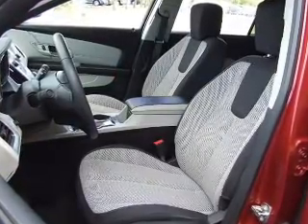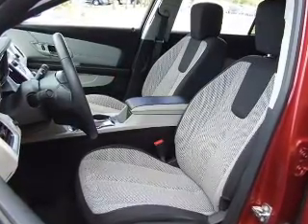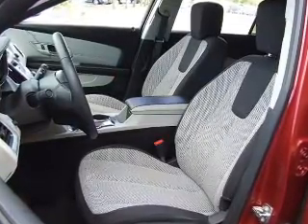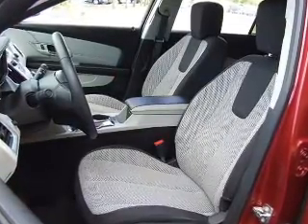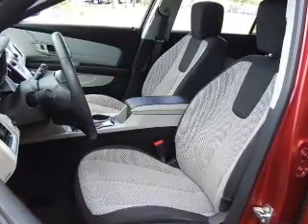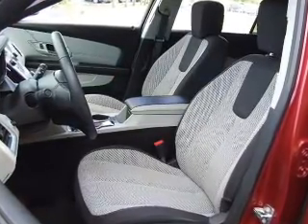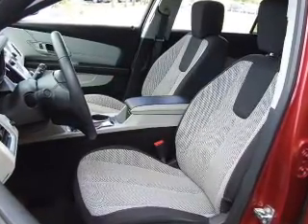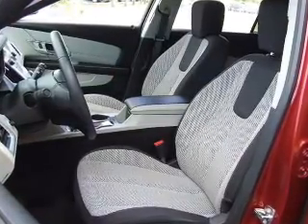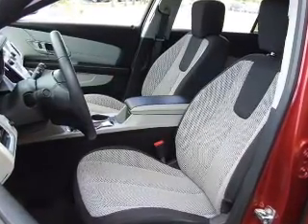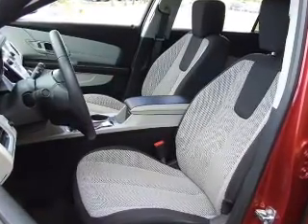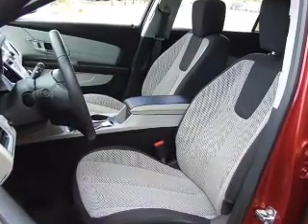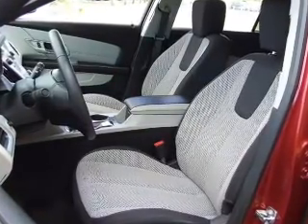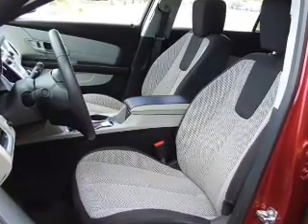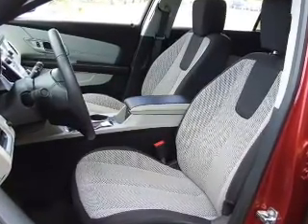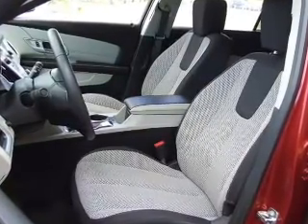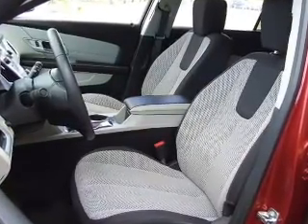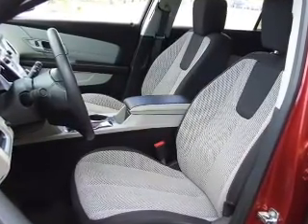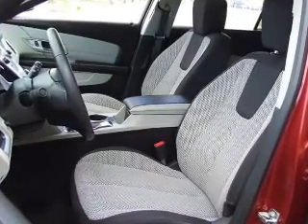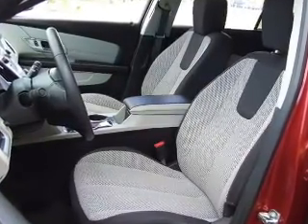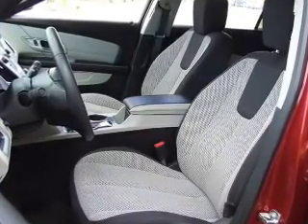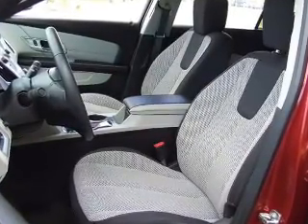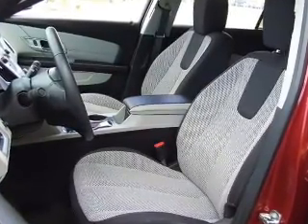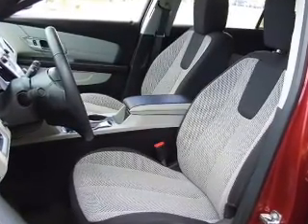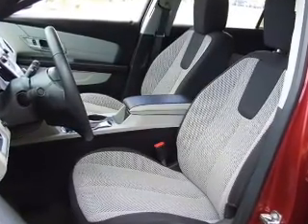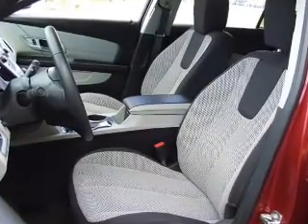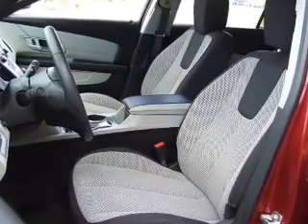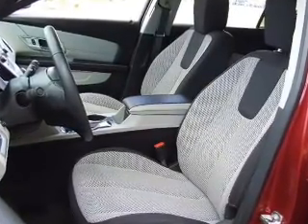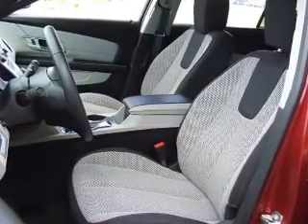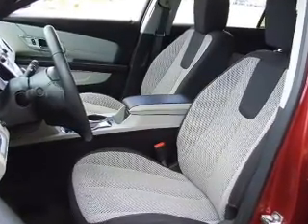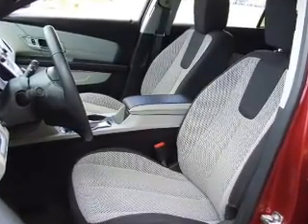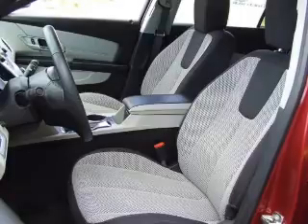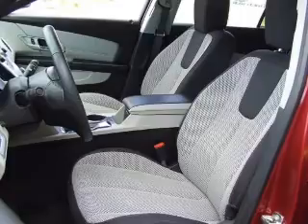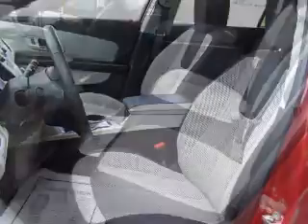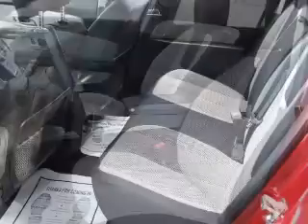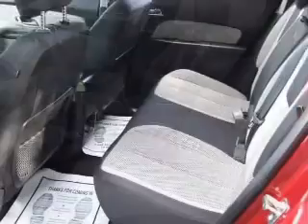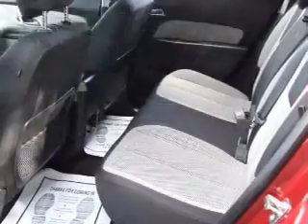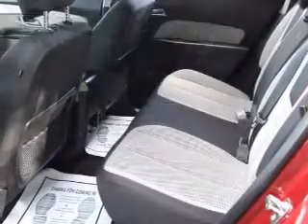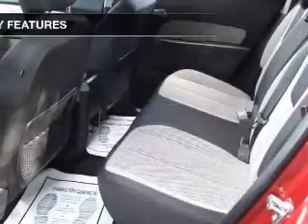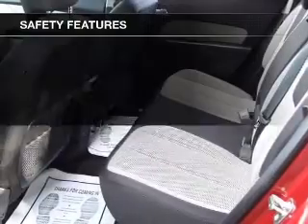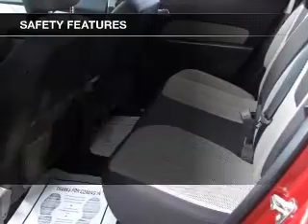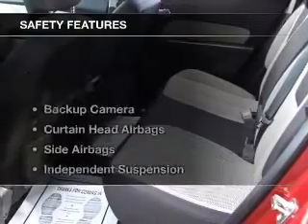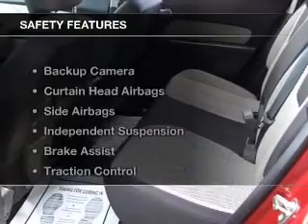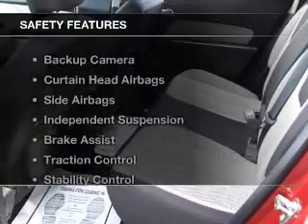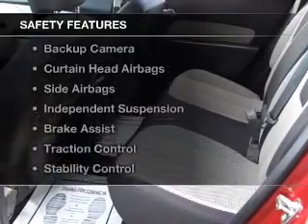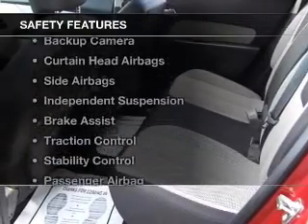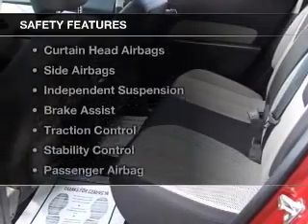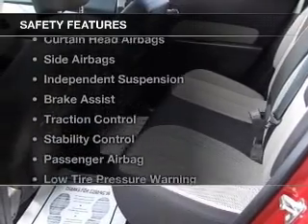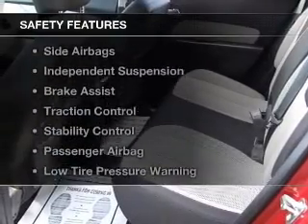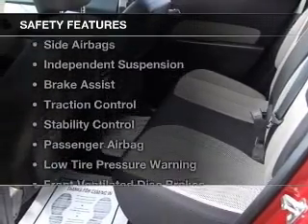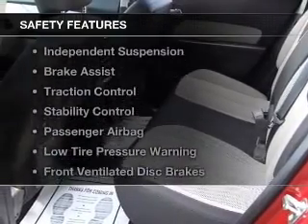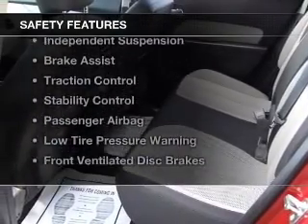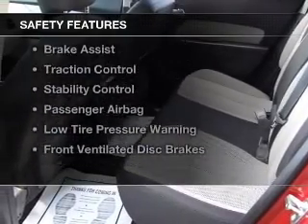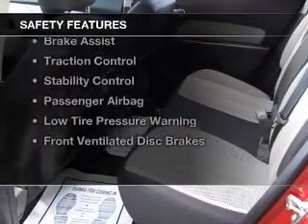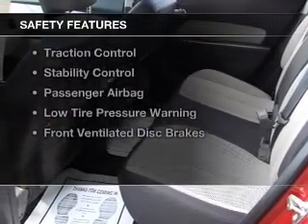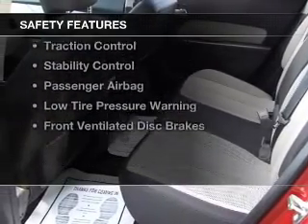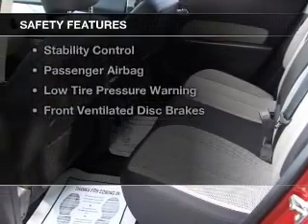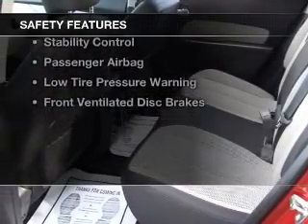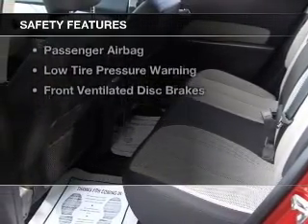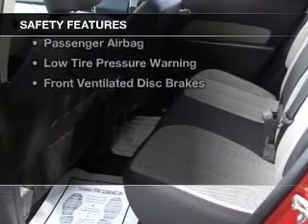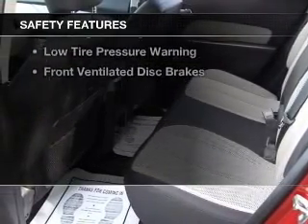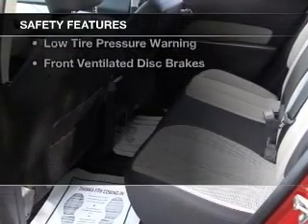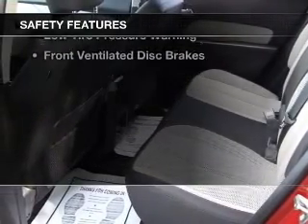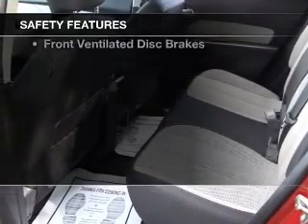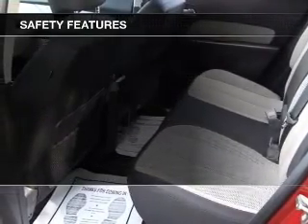Aluminum rims, auto-dimming mirrors, and automatic climate control. Safety was made a priority with these features.